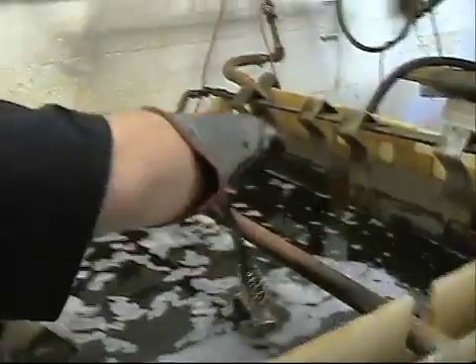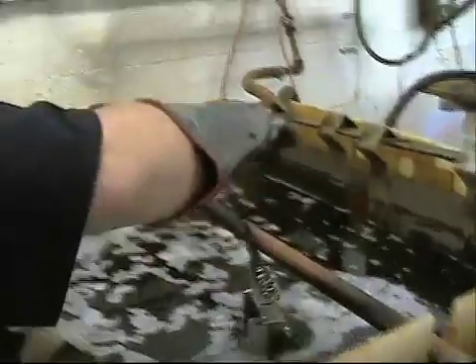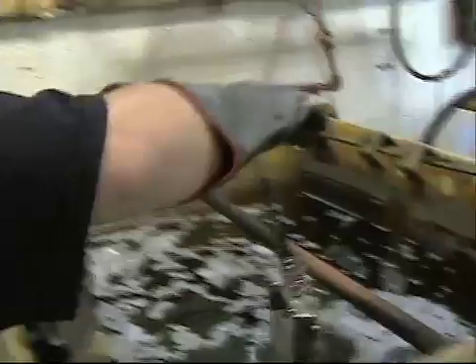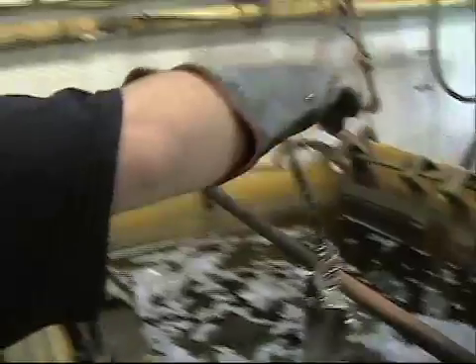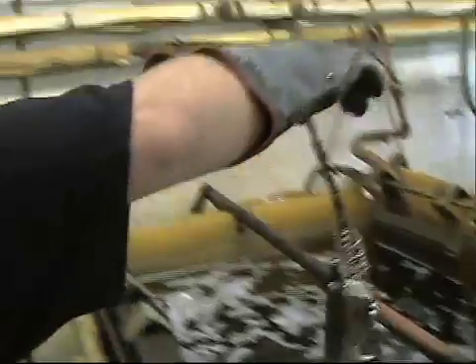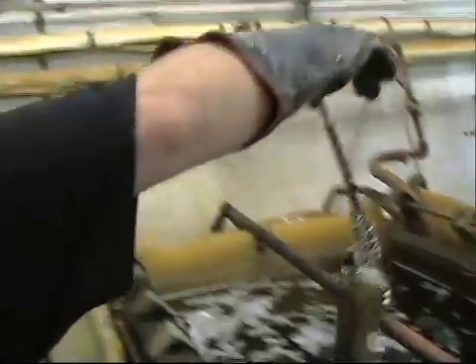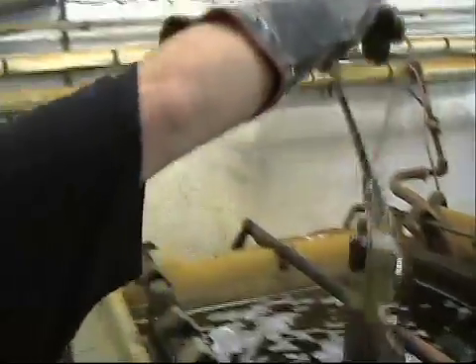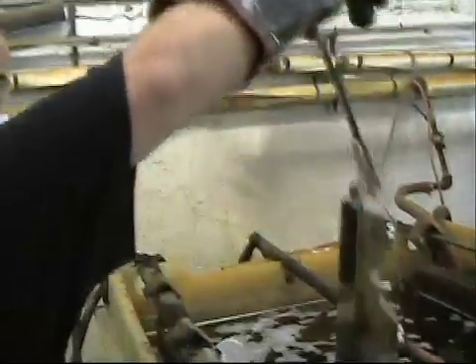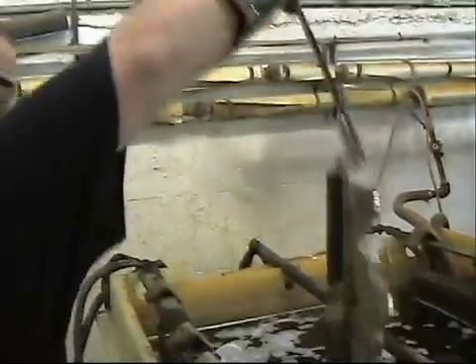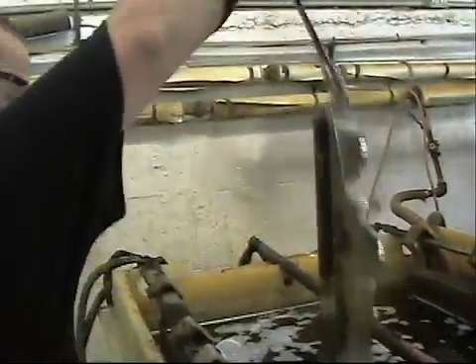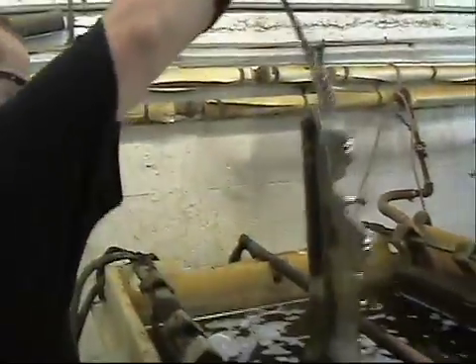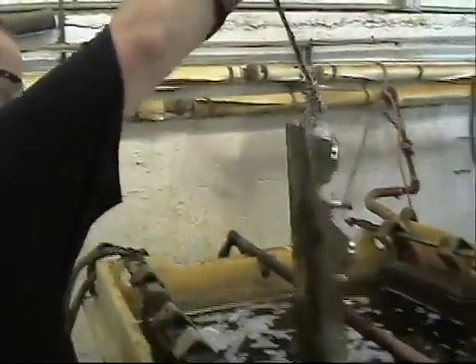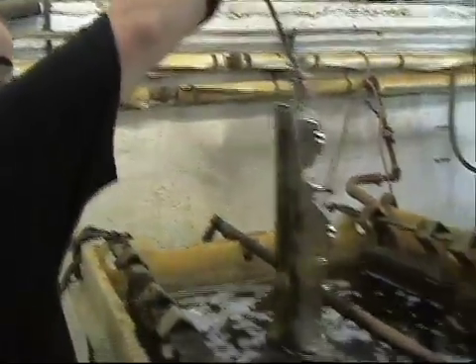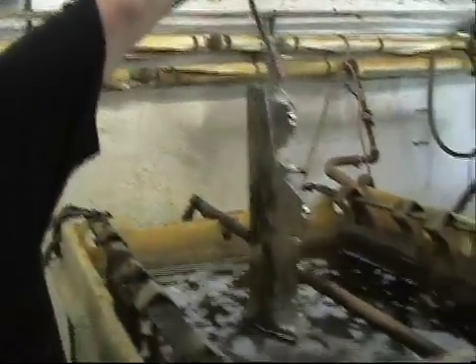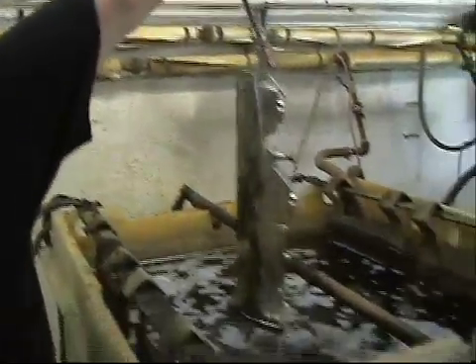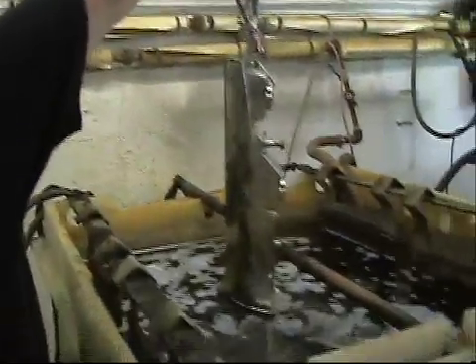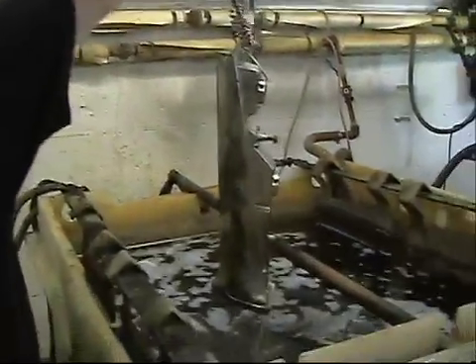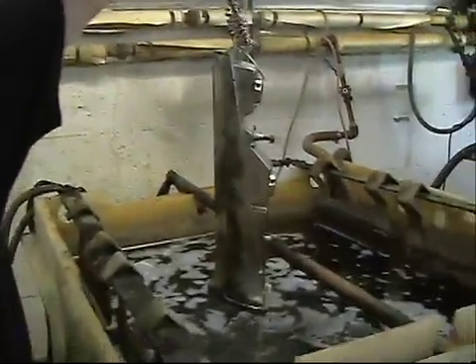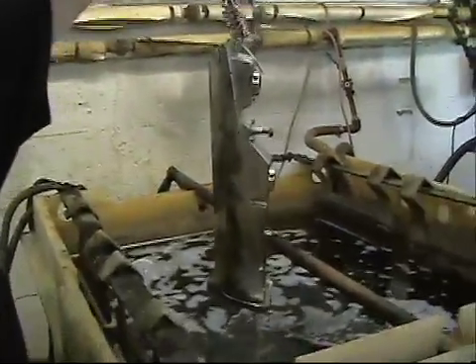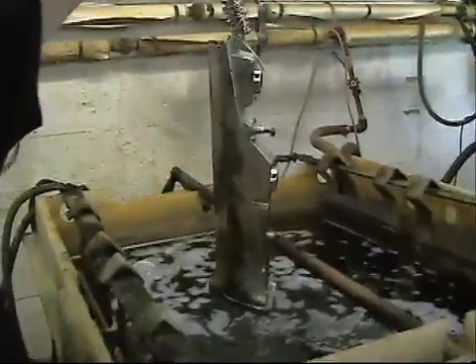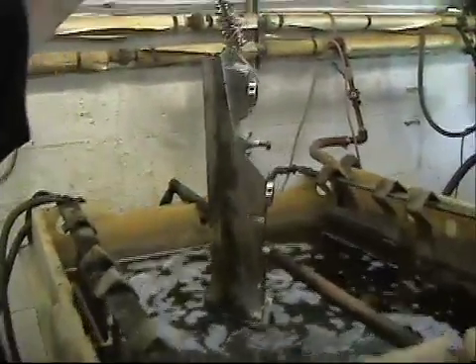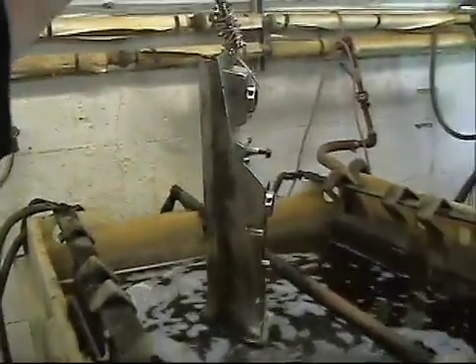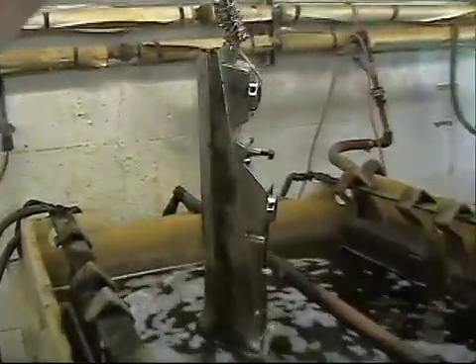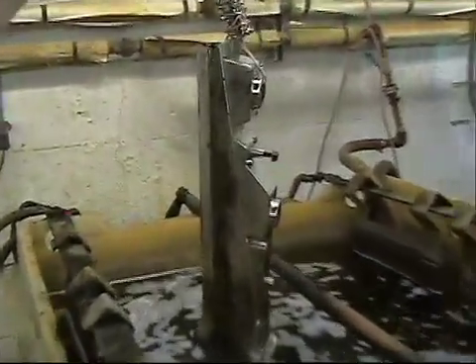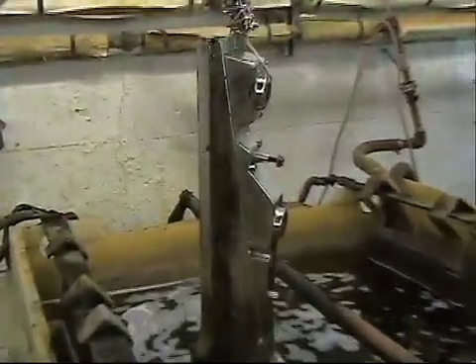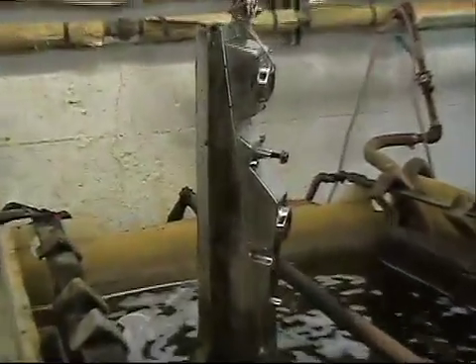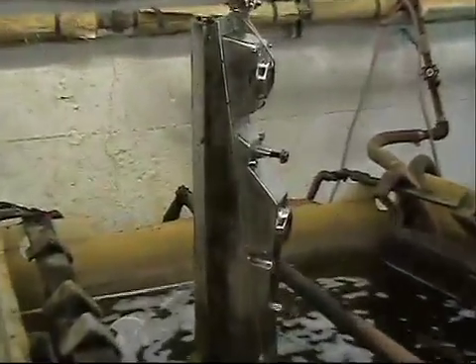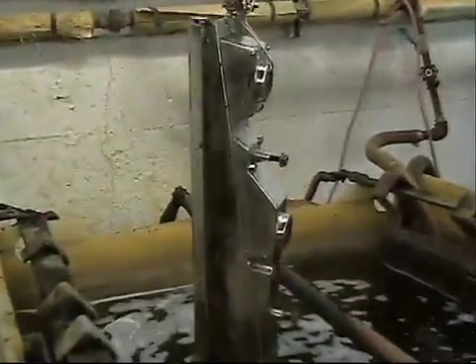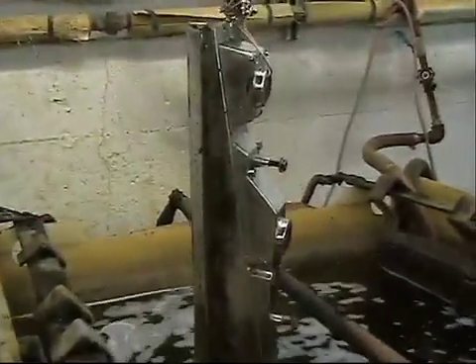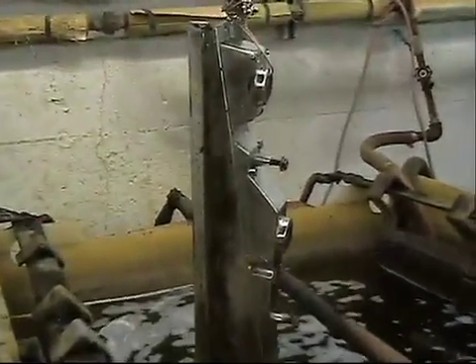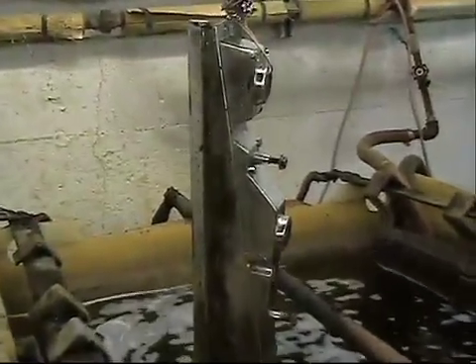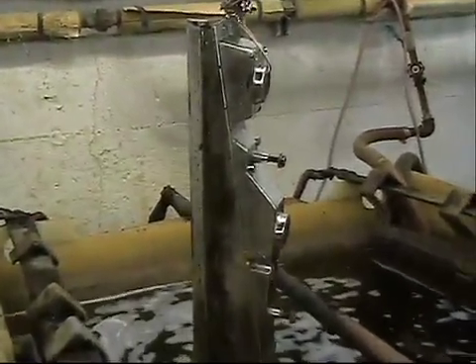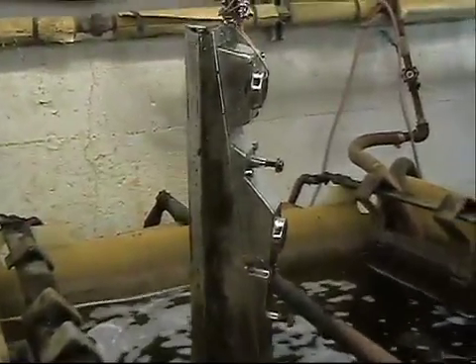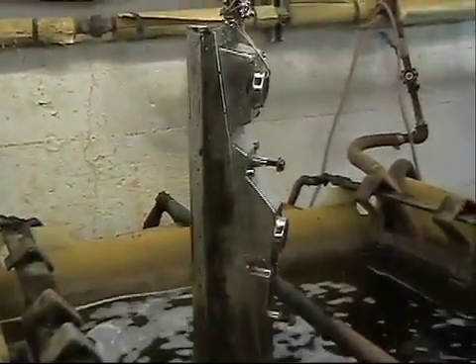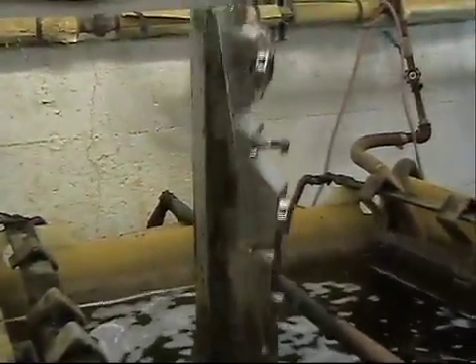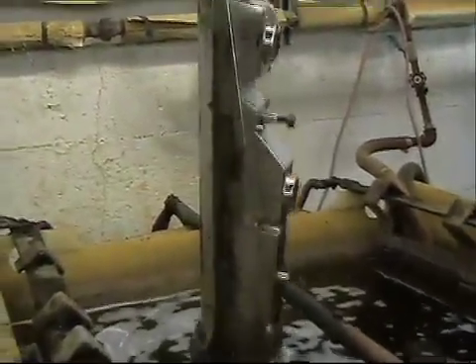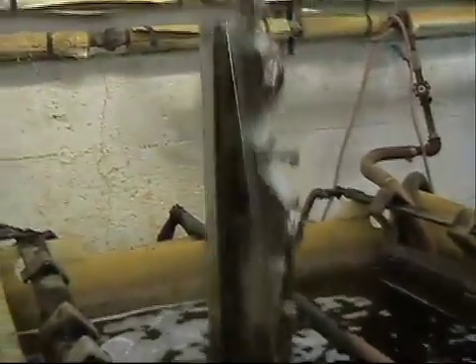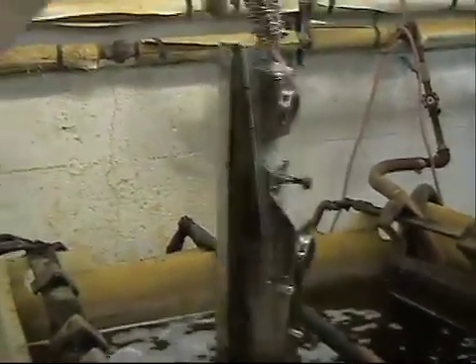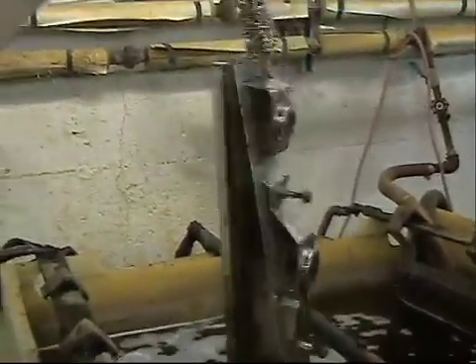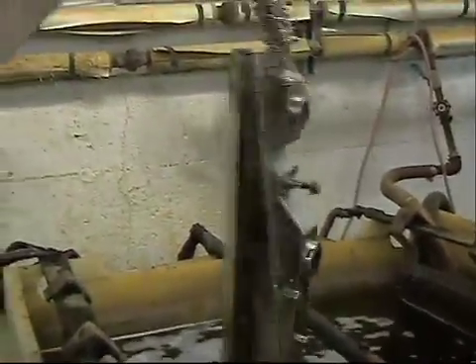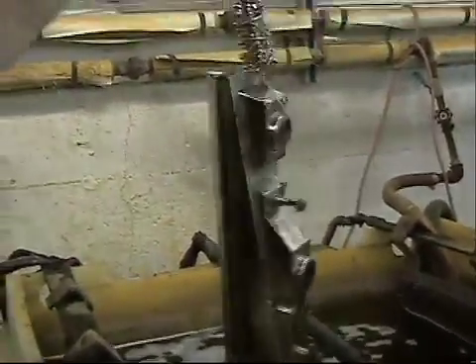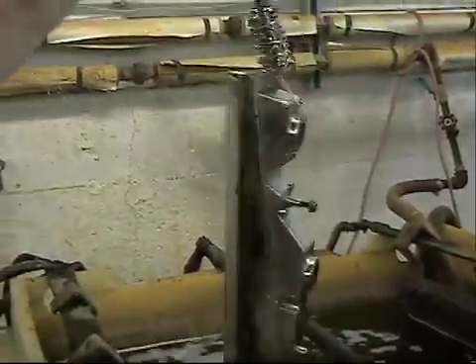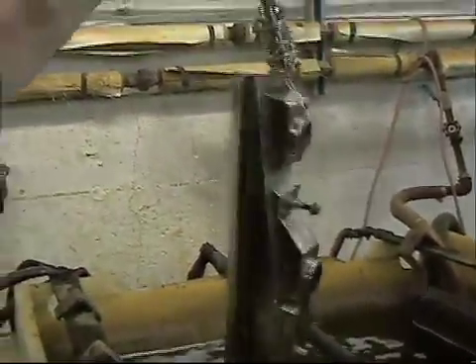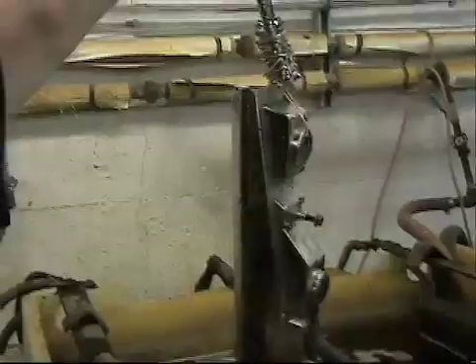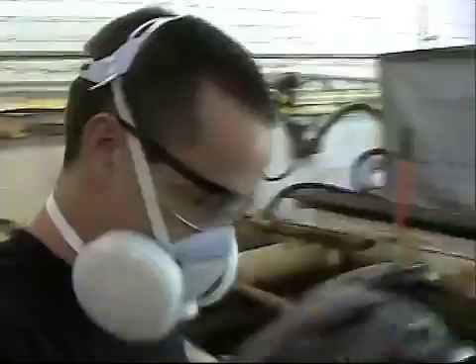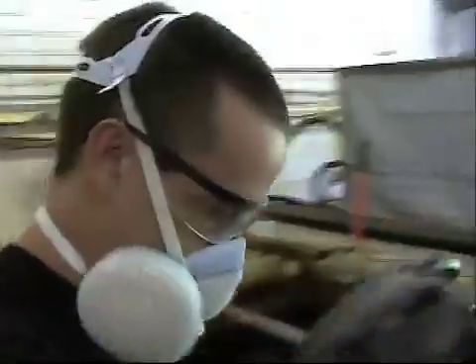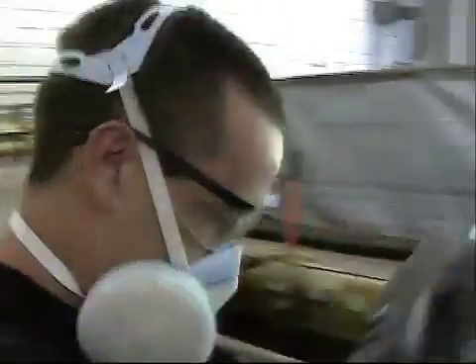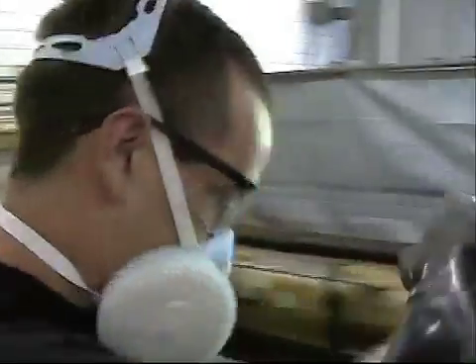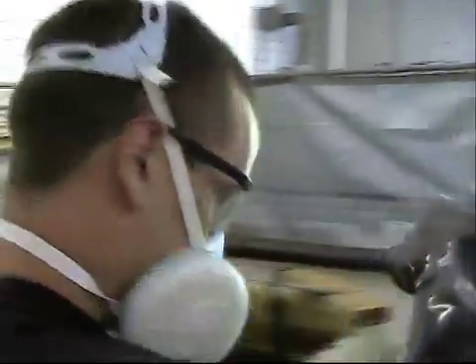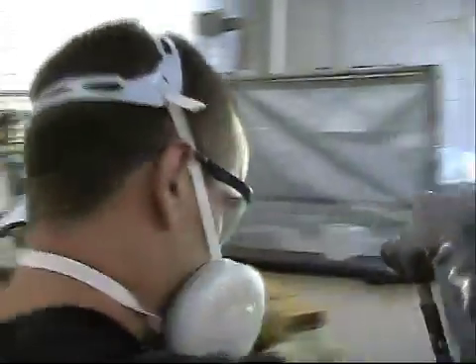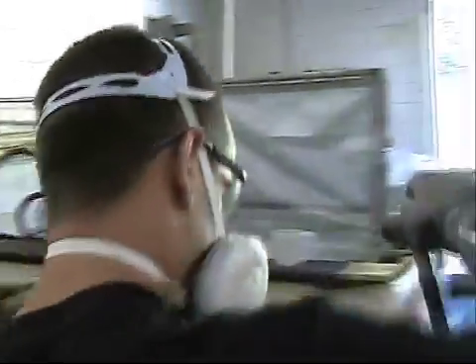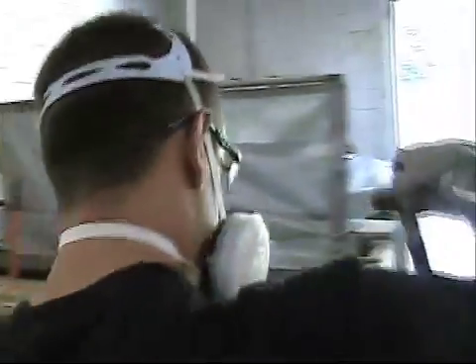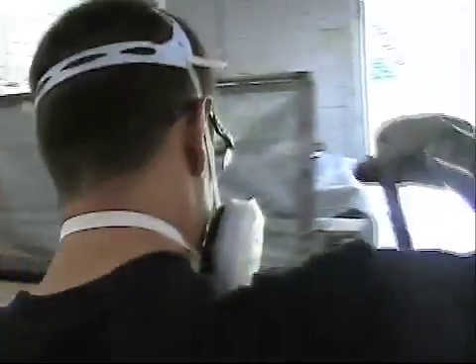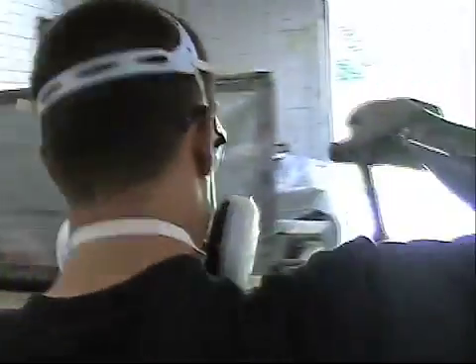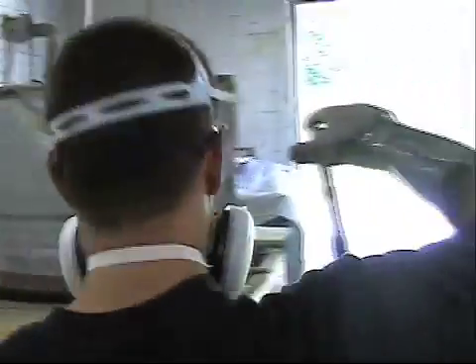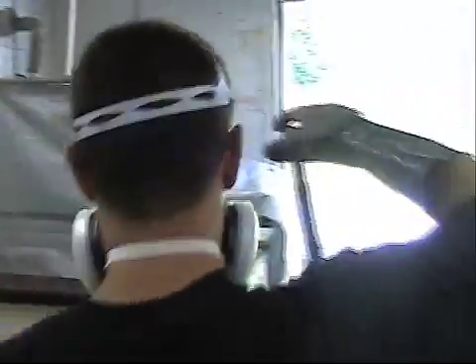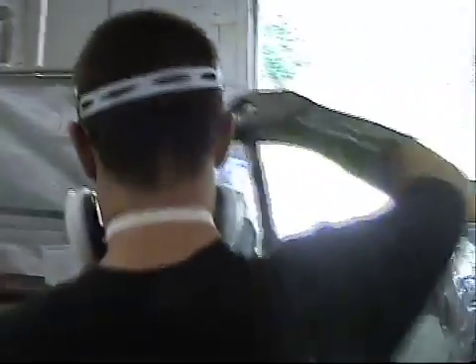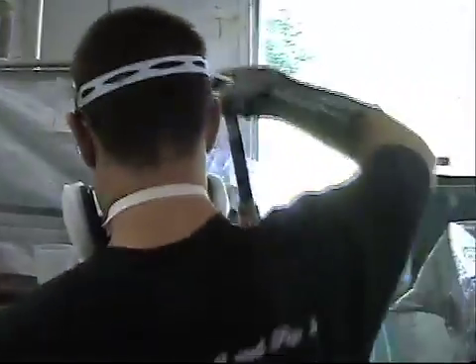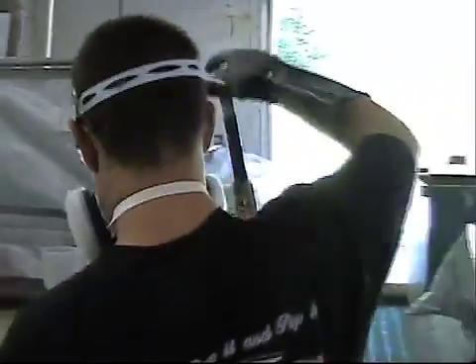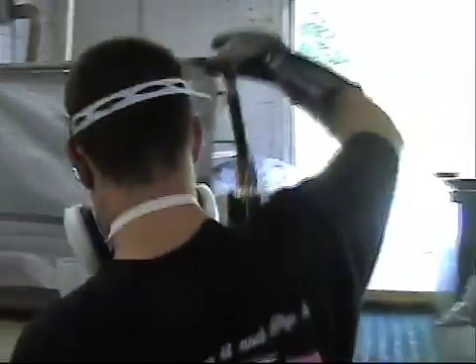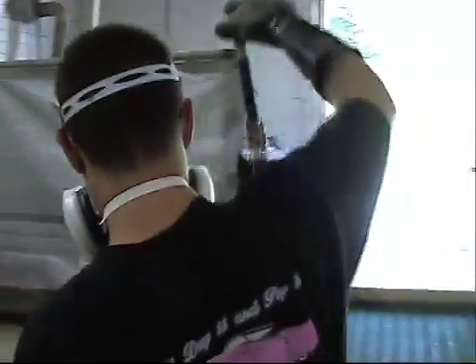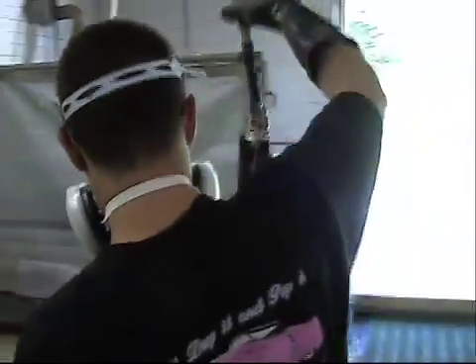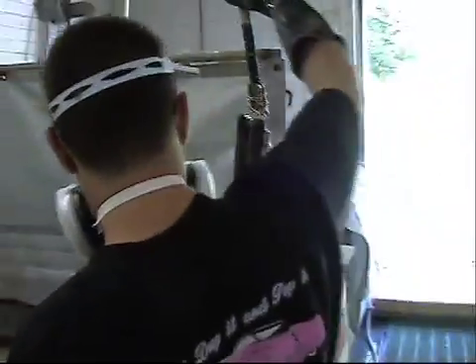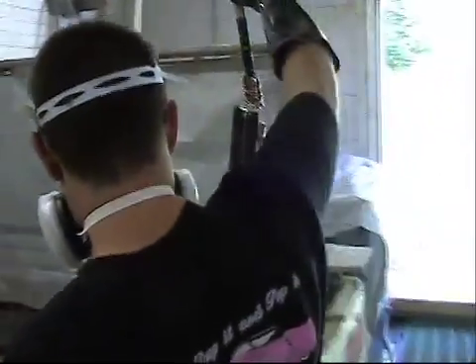When the part is fully stripped — which varies in time based on the size and shape of the part — it is pulled out and dipped in hot water.